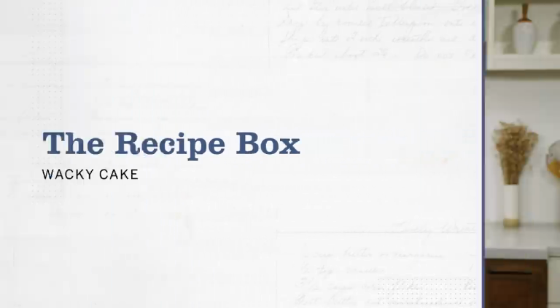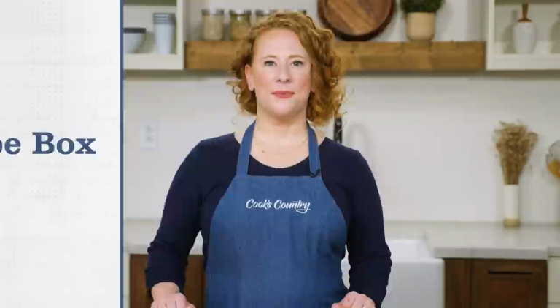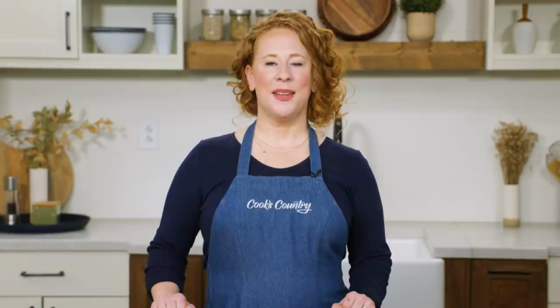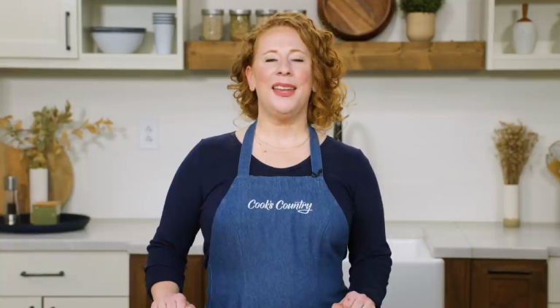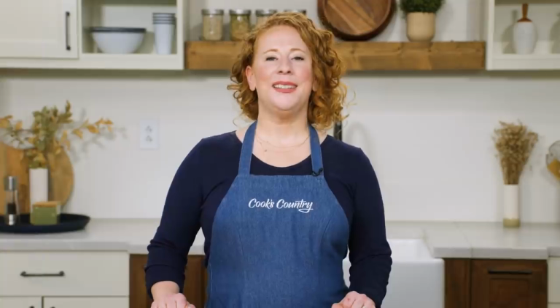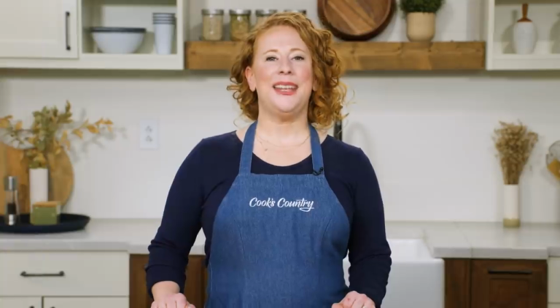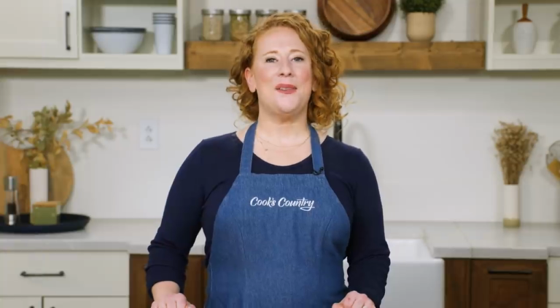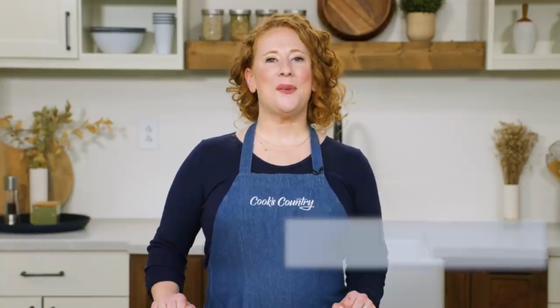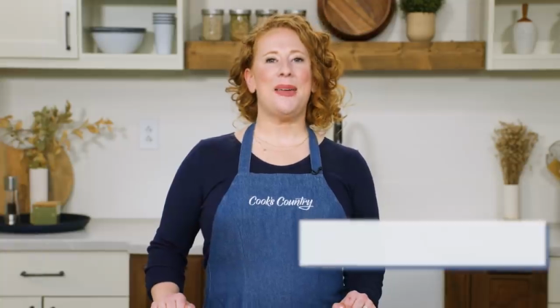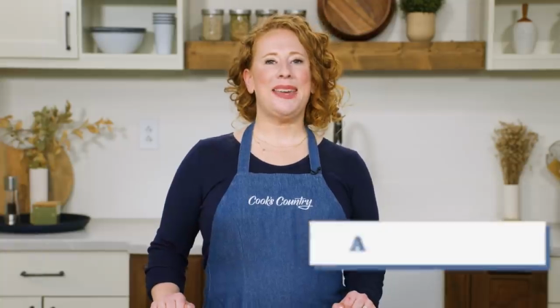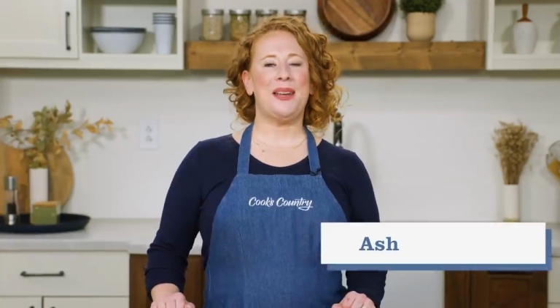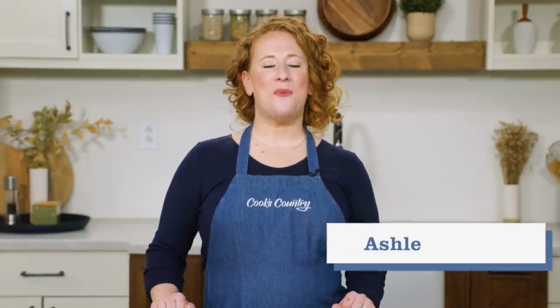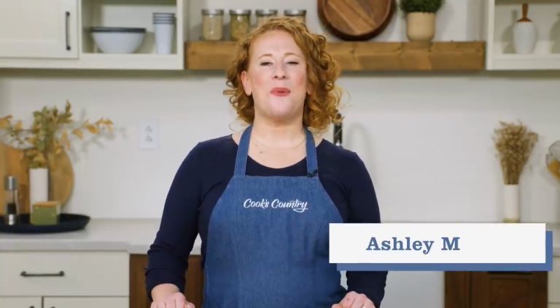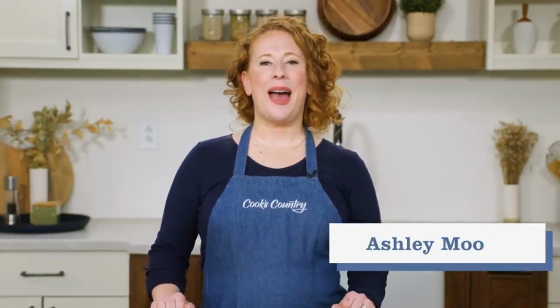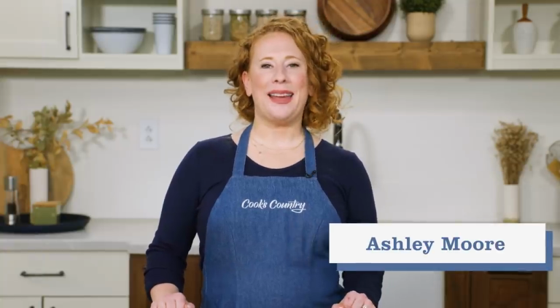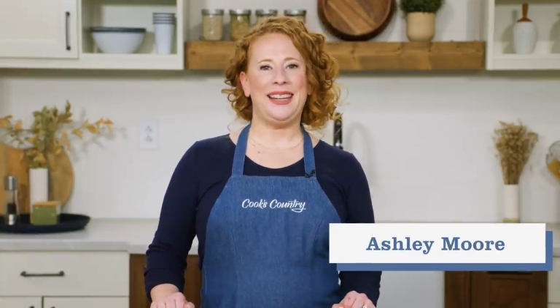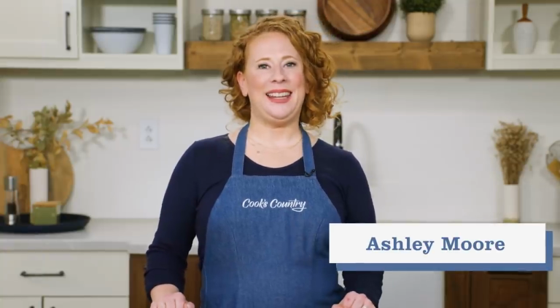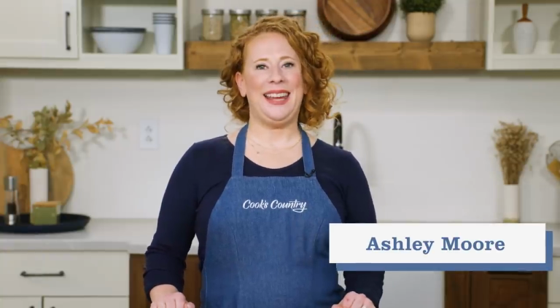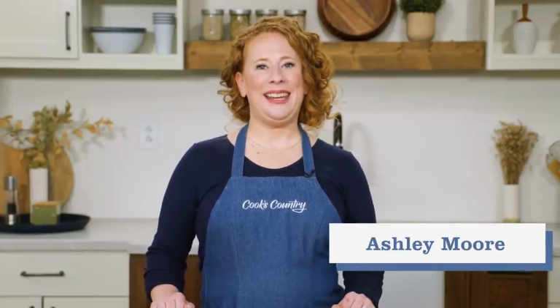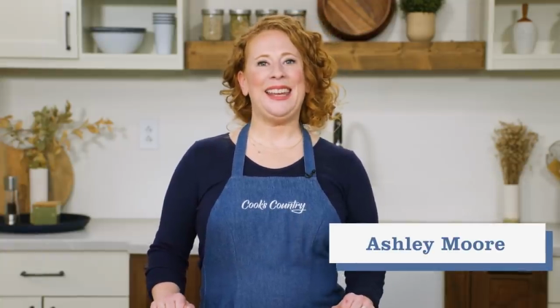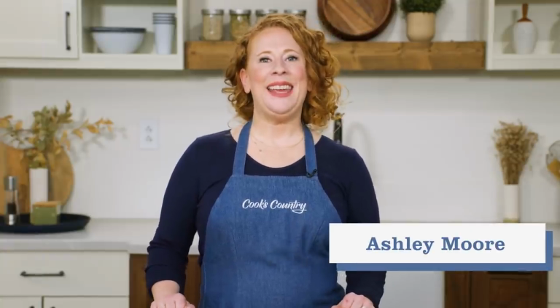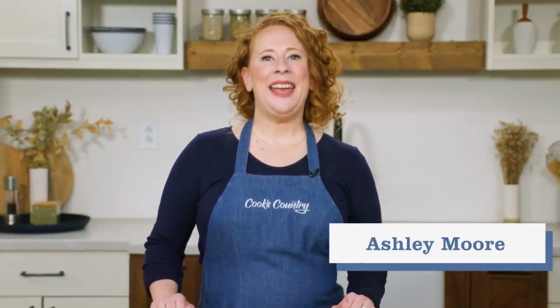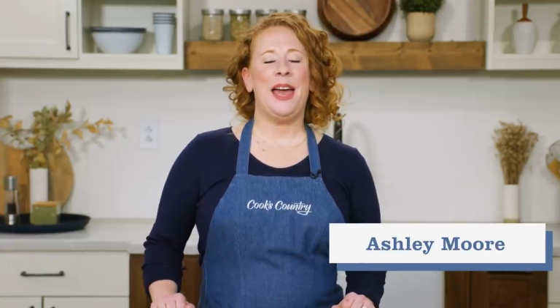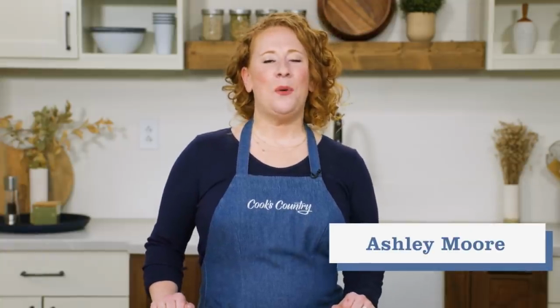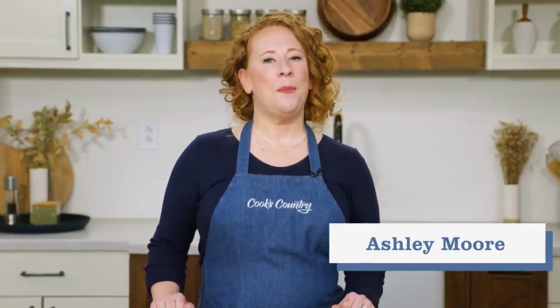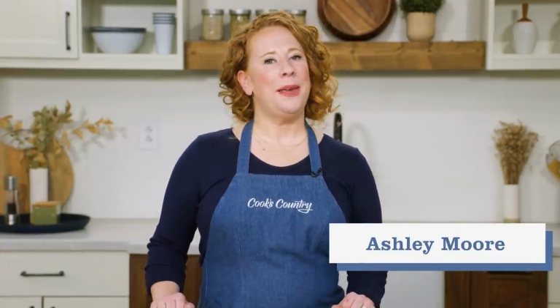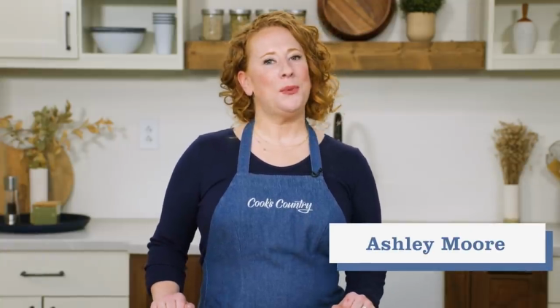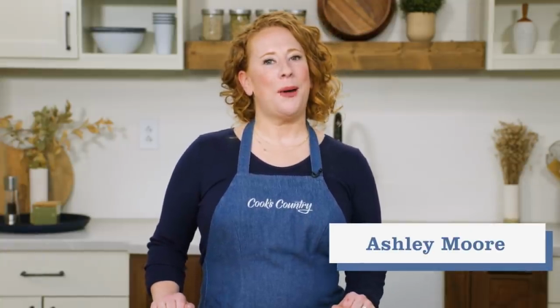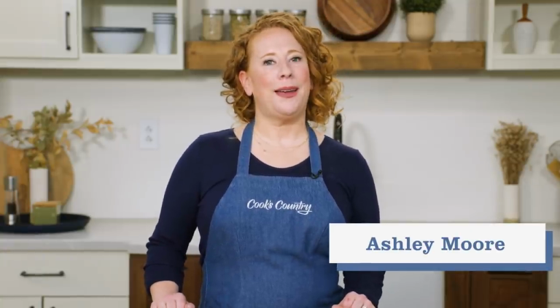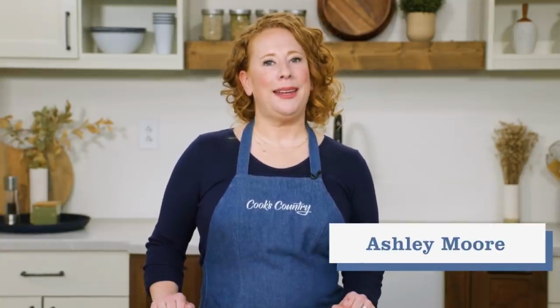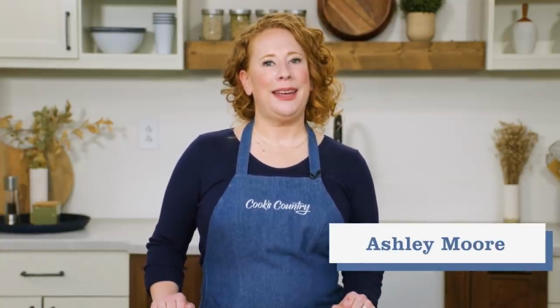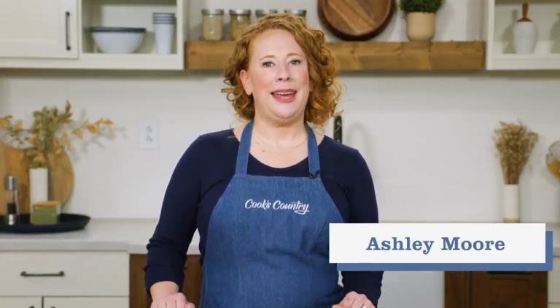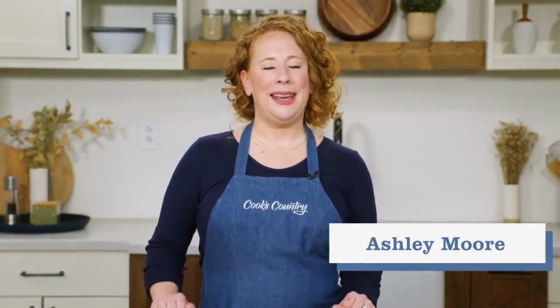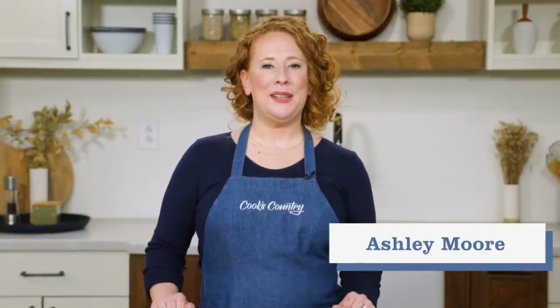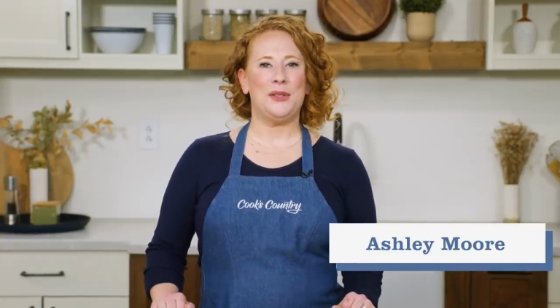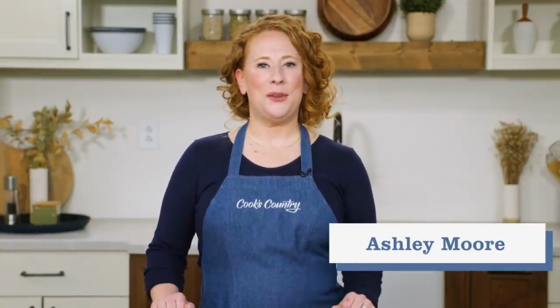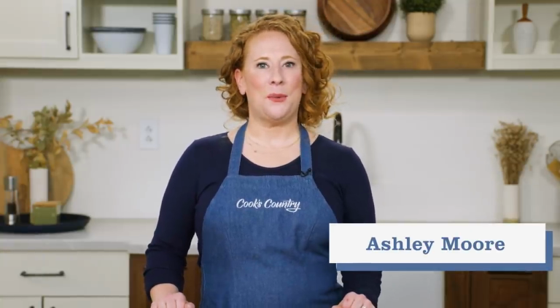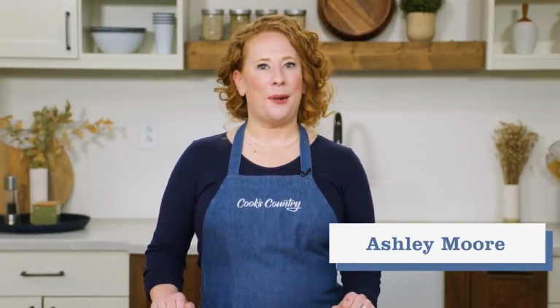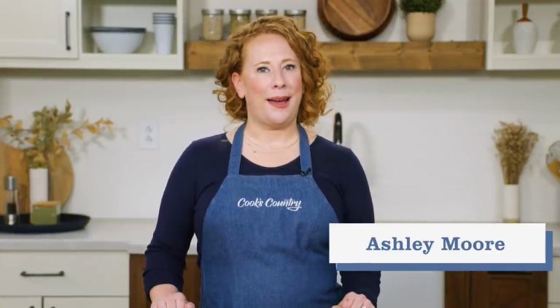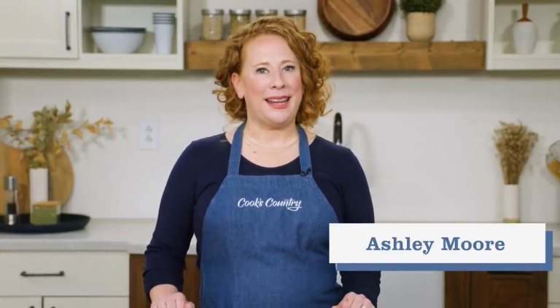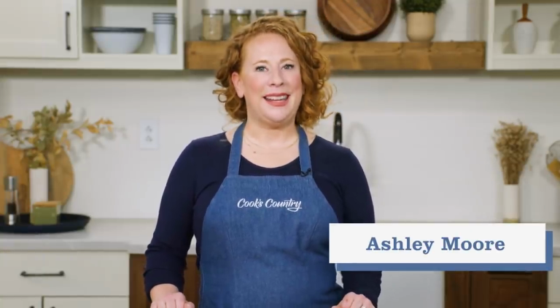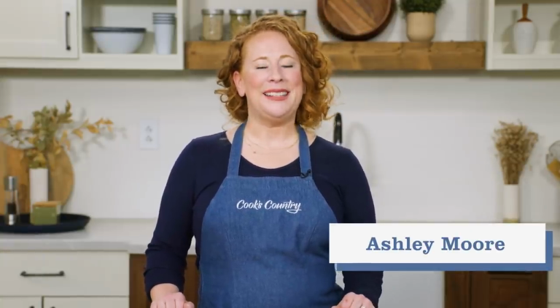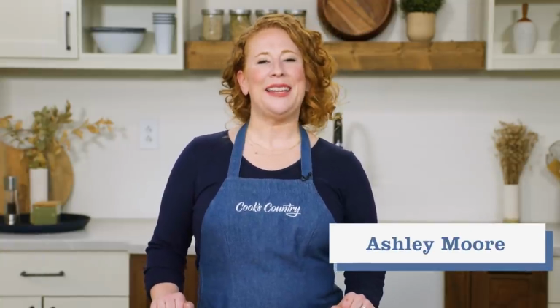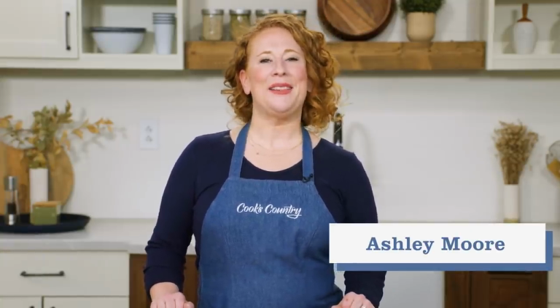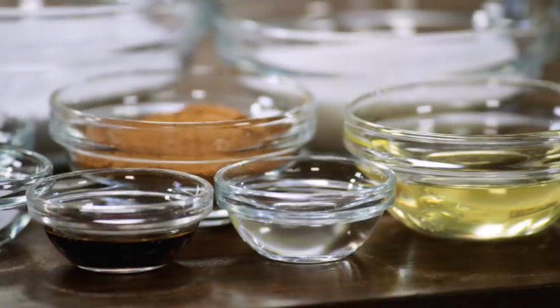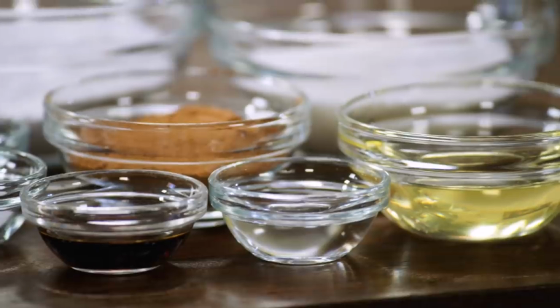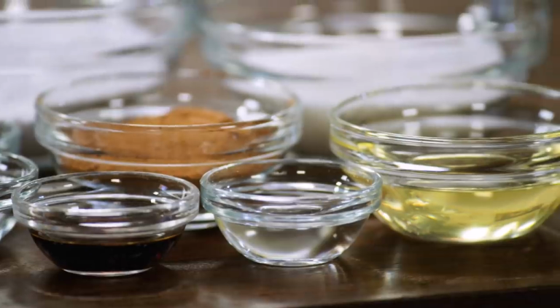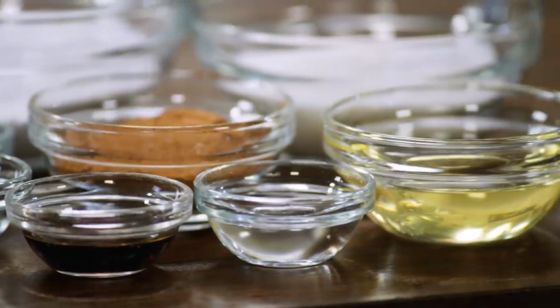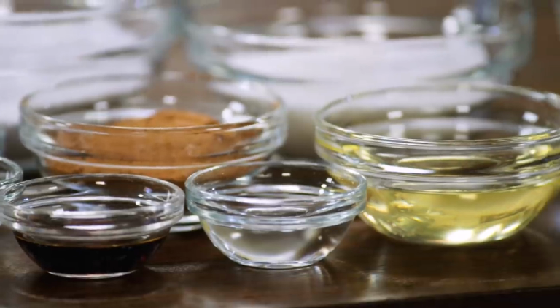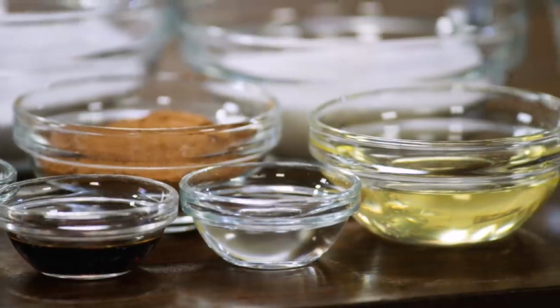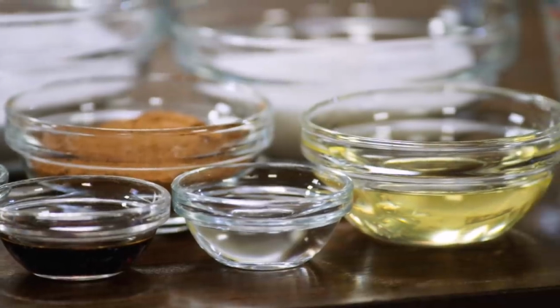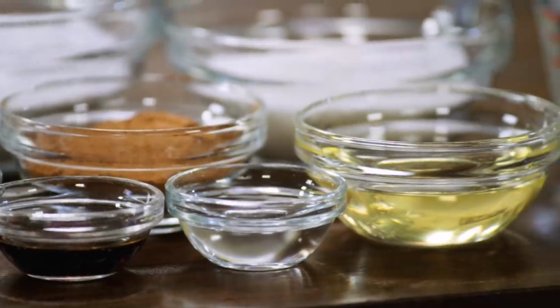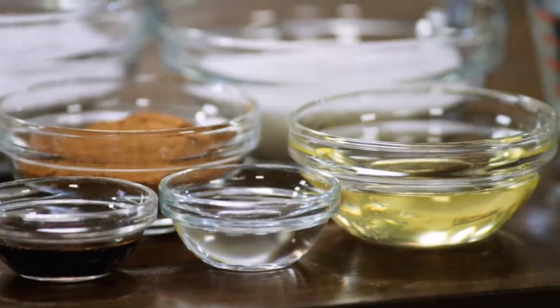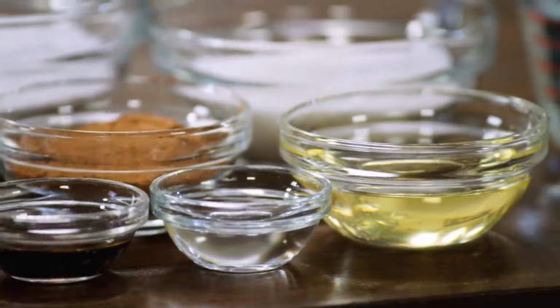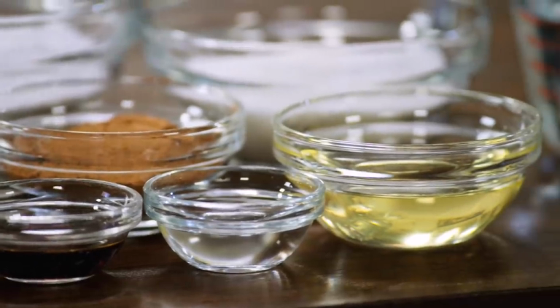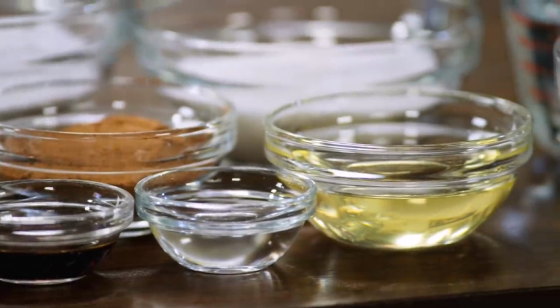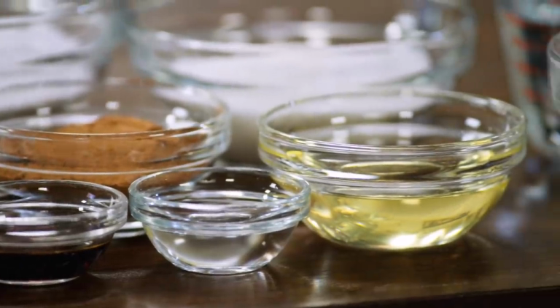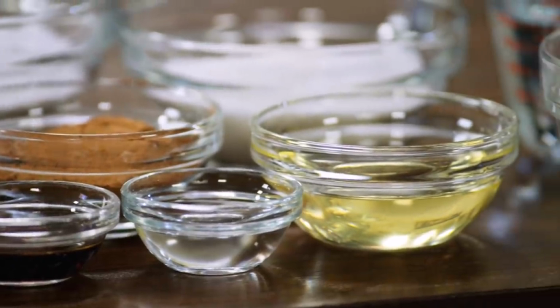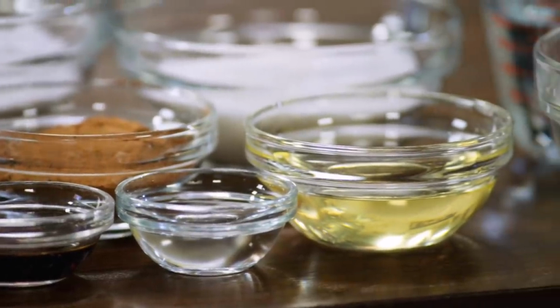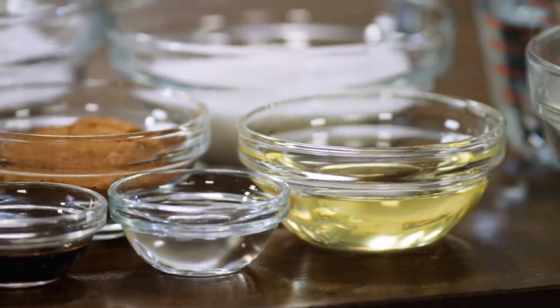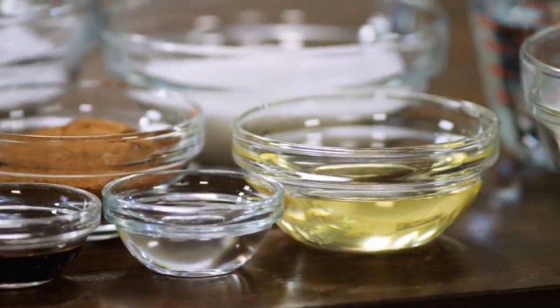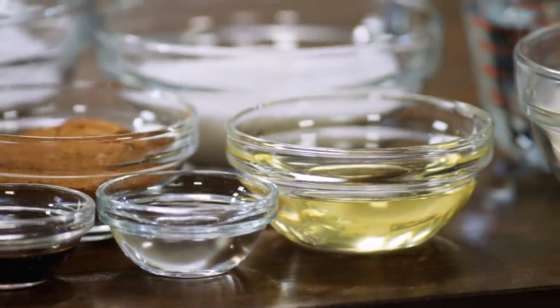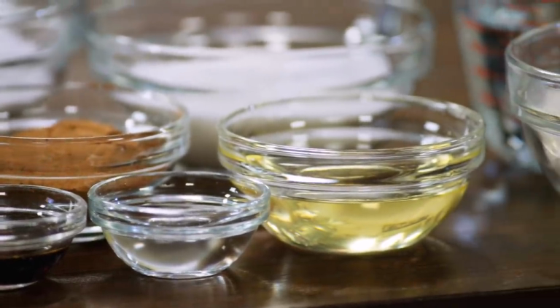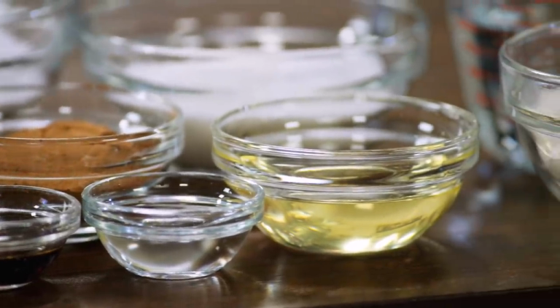Today we're making wacky cake, and what makes wacky cake so wacky is that there aren't any eggs or butter in the recipe.